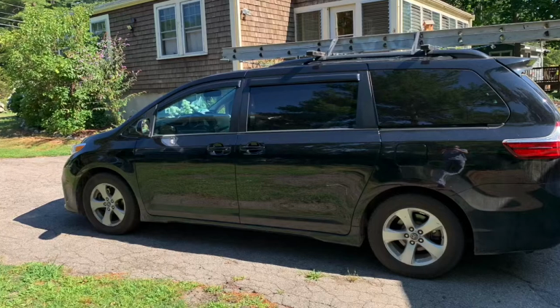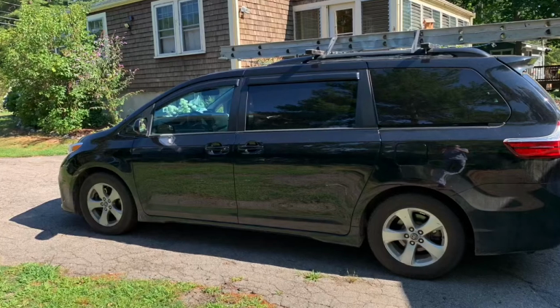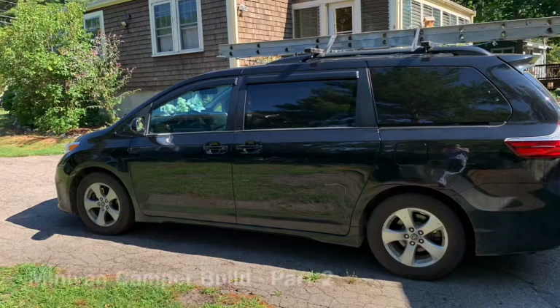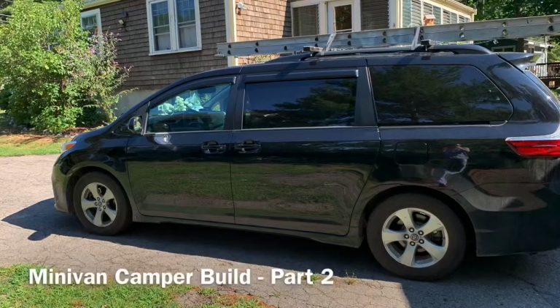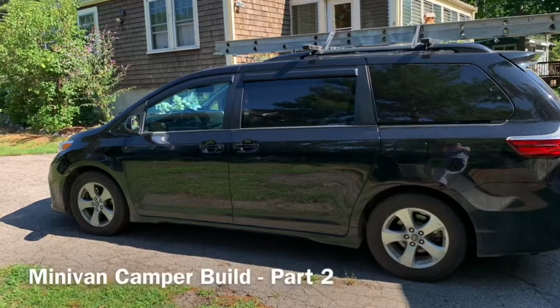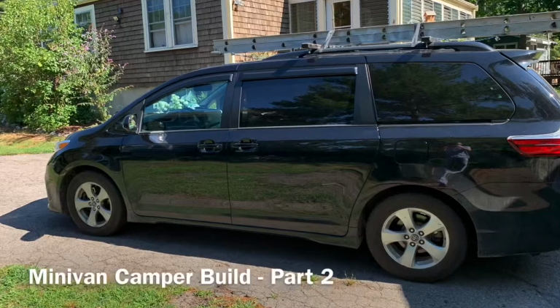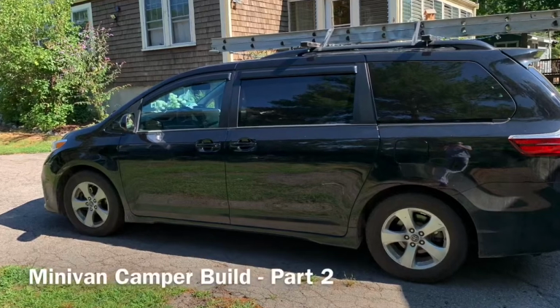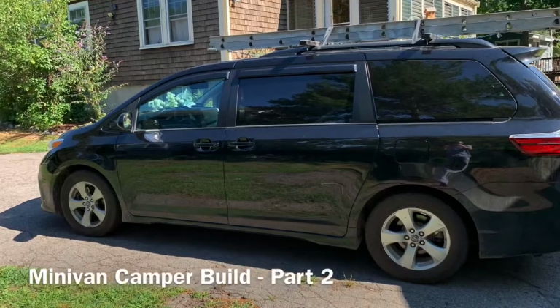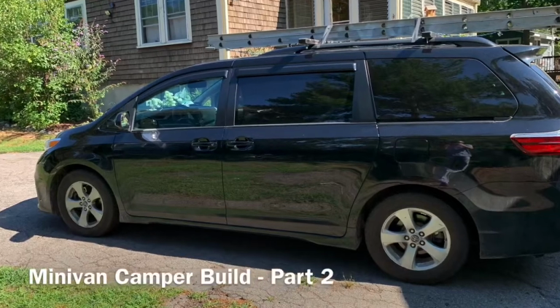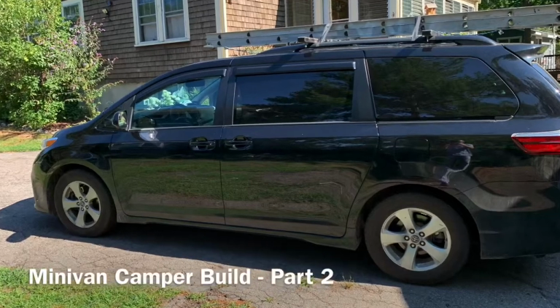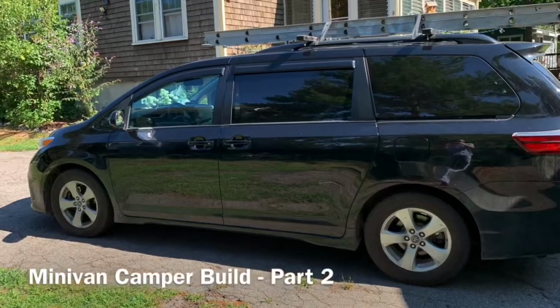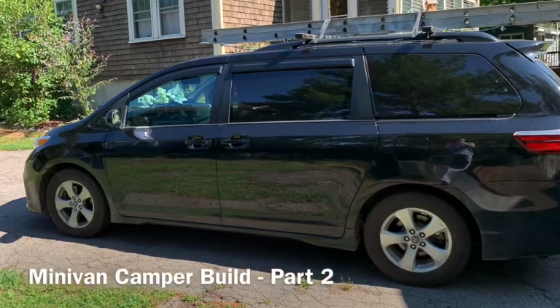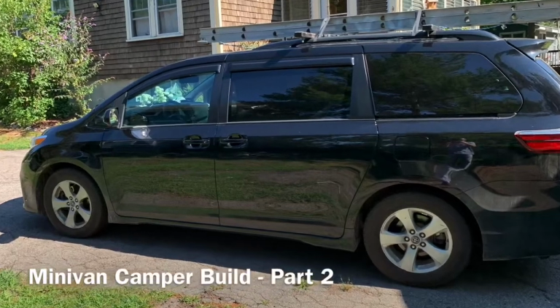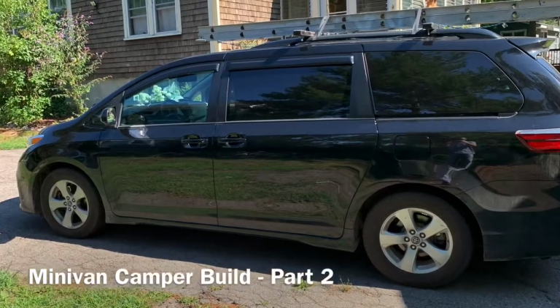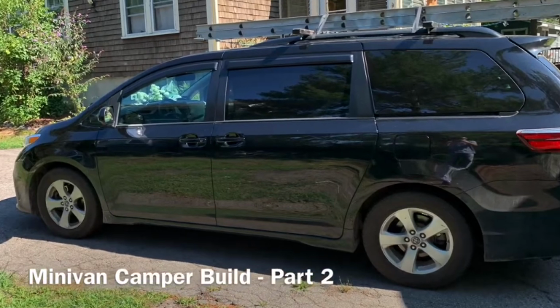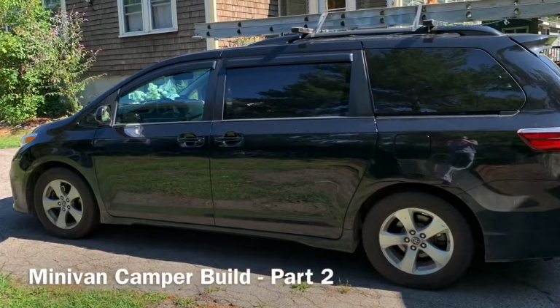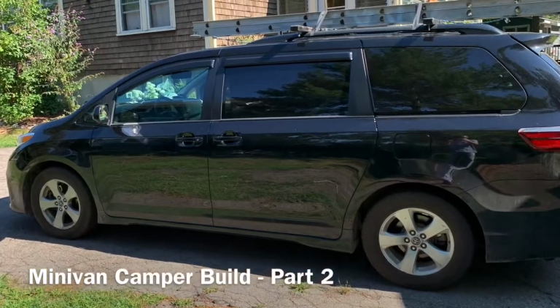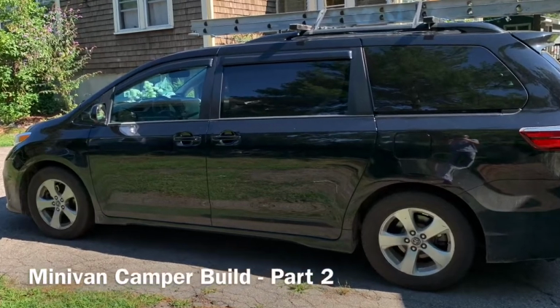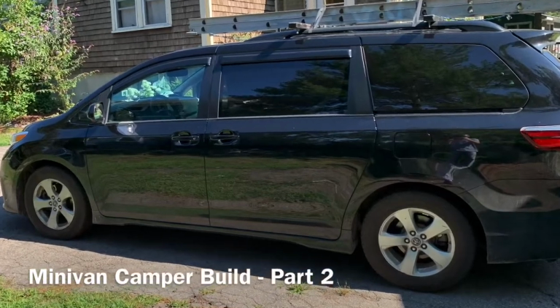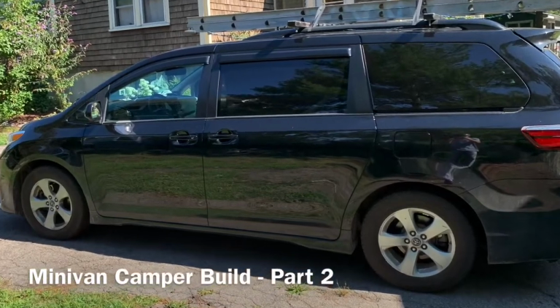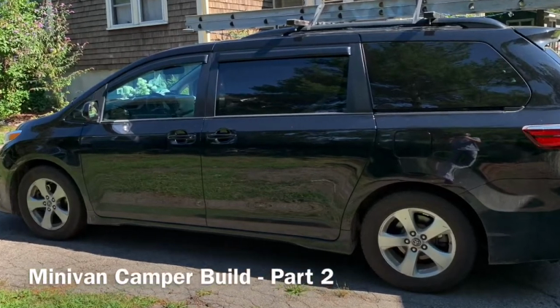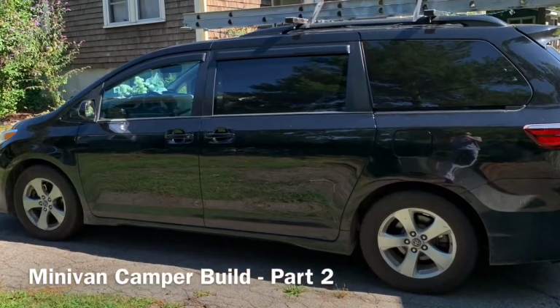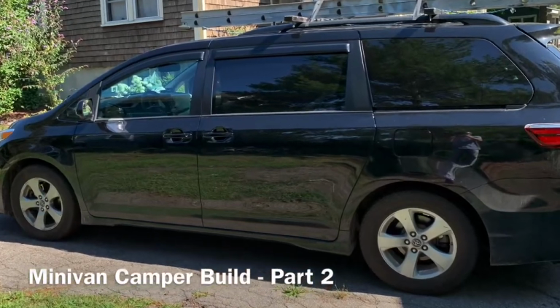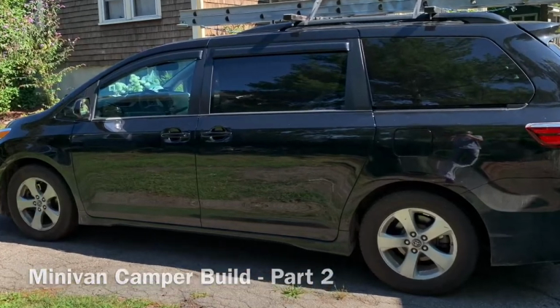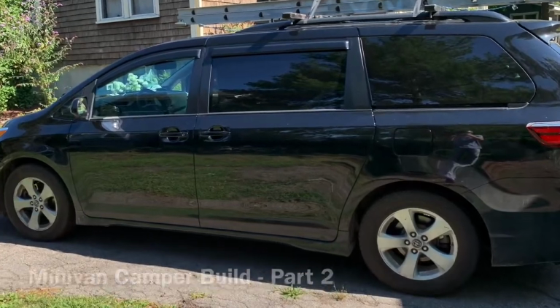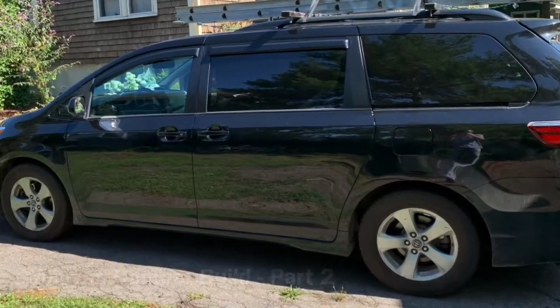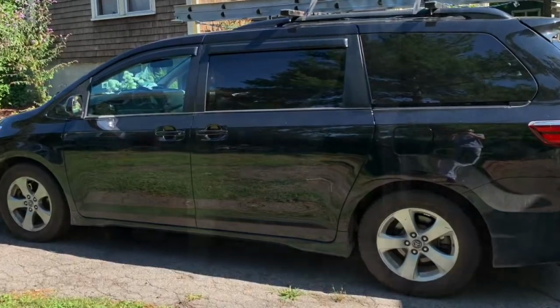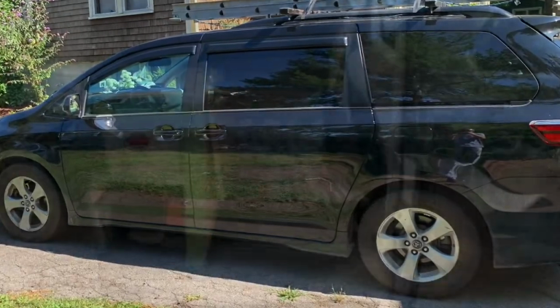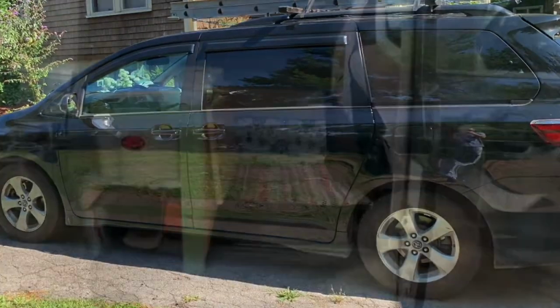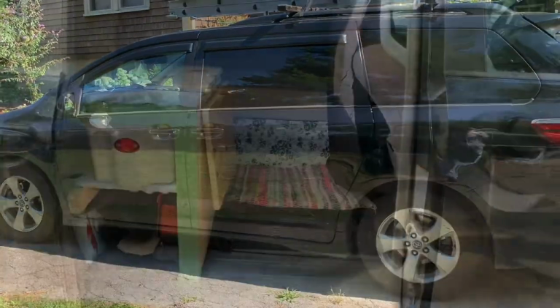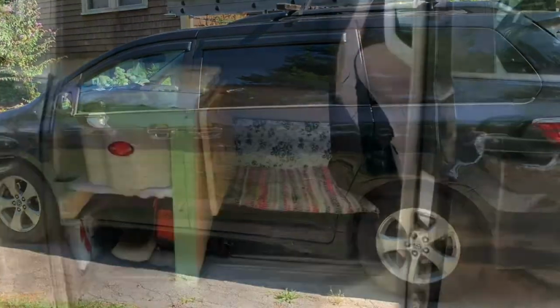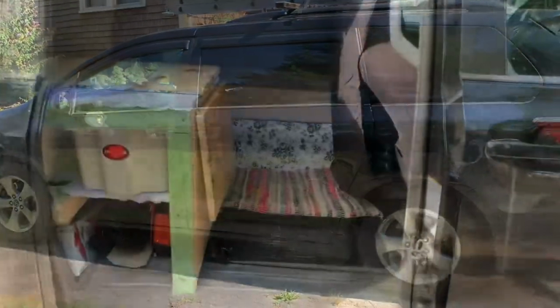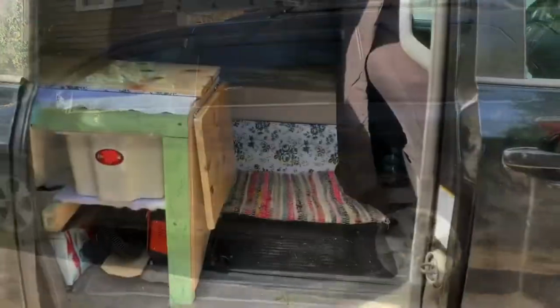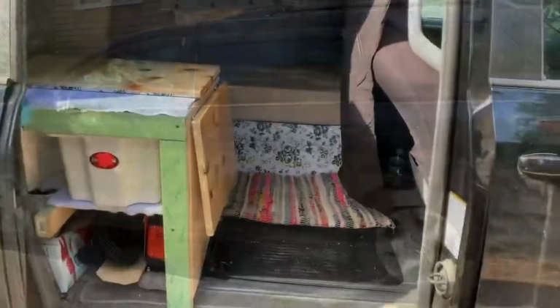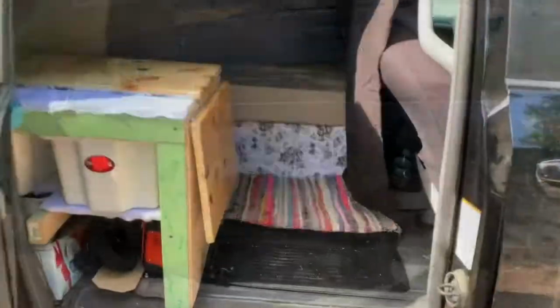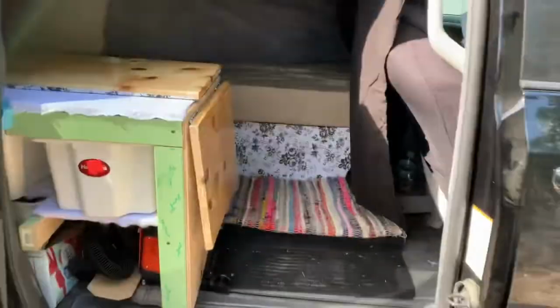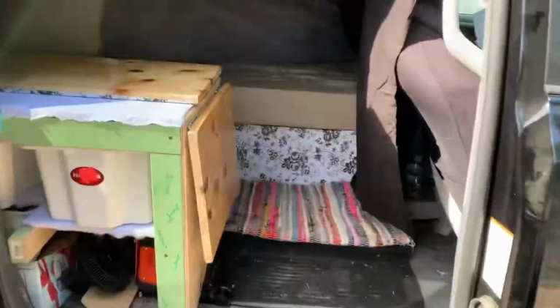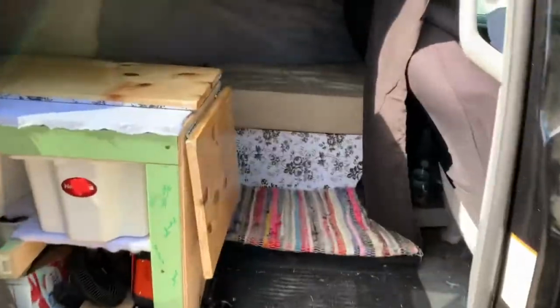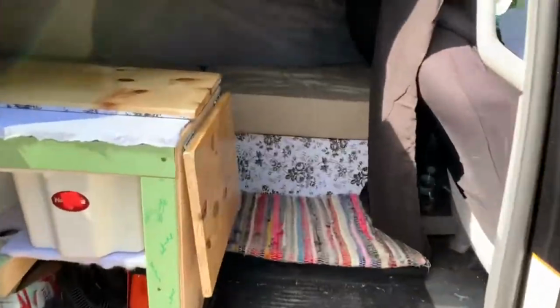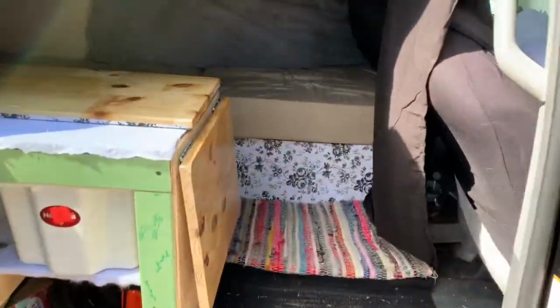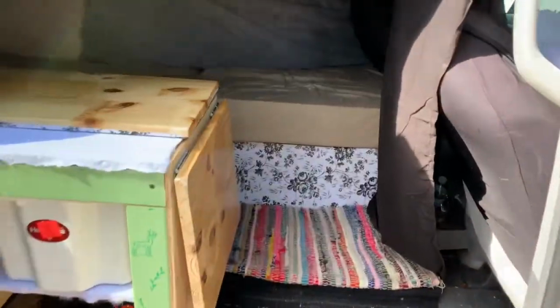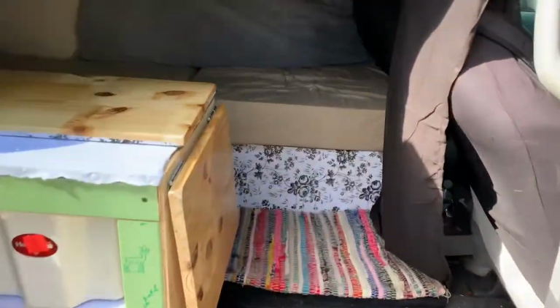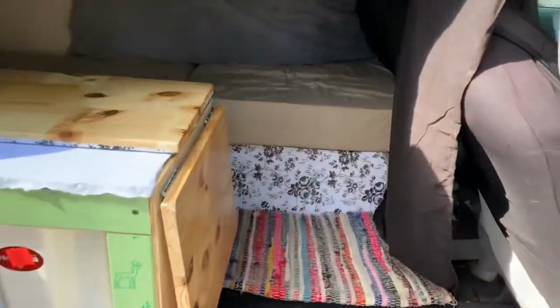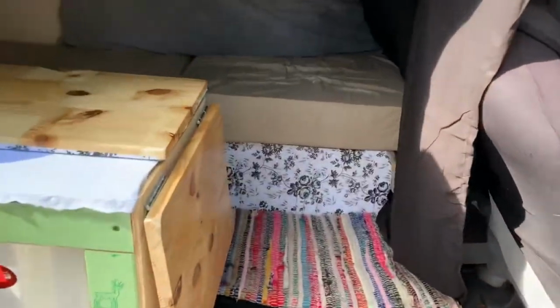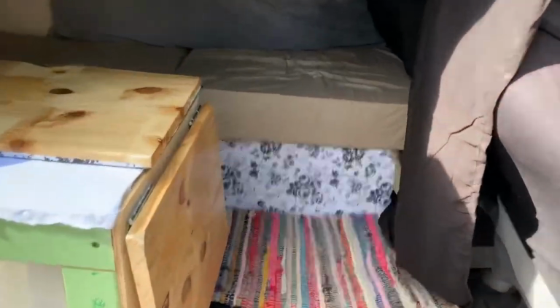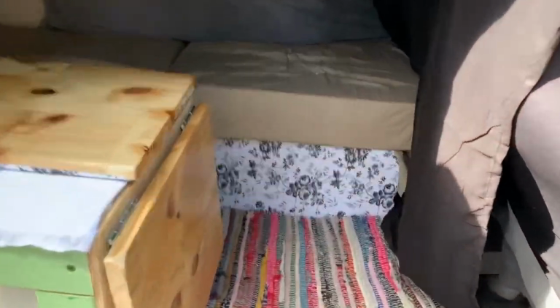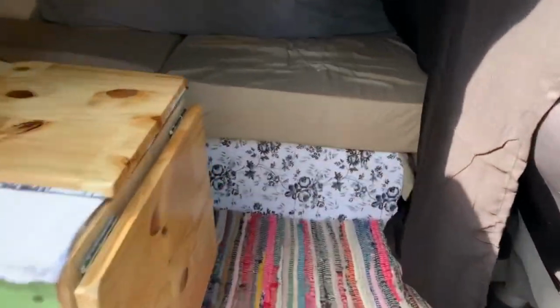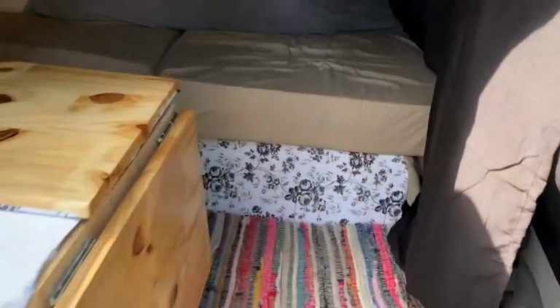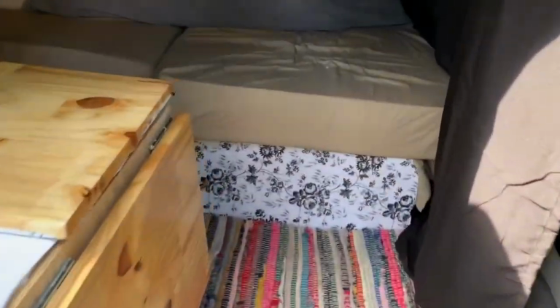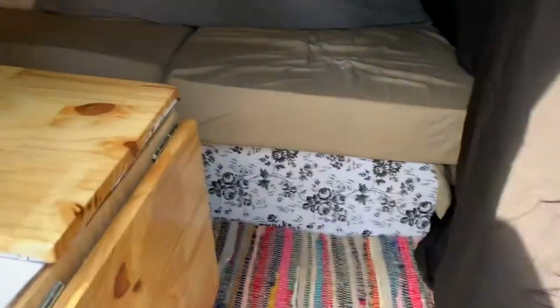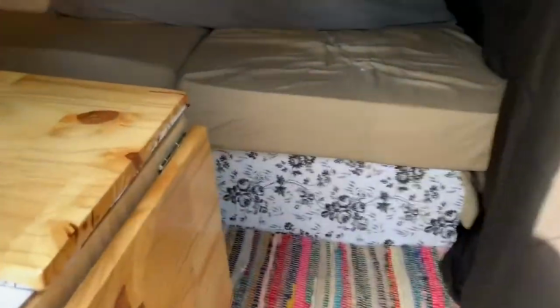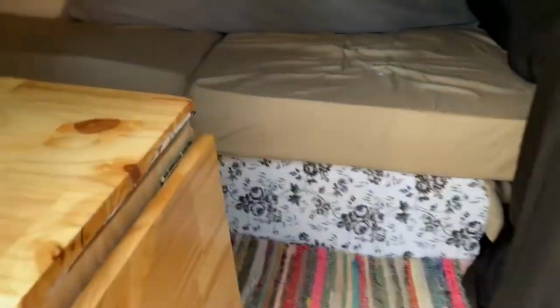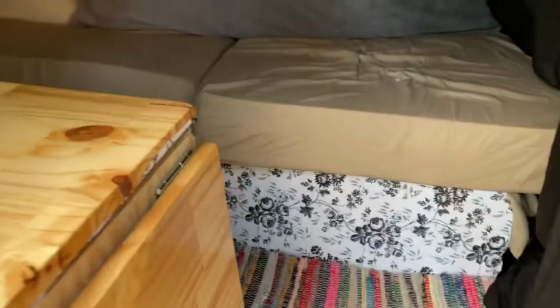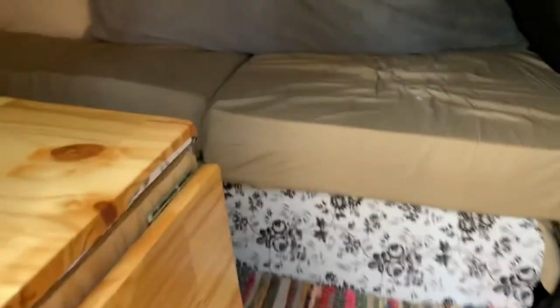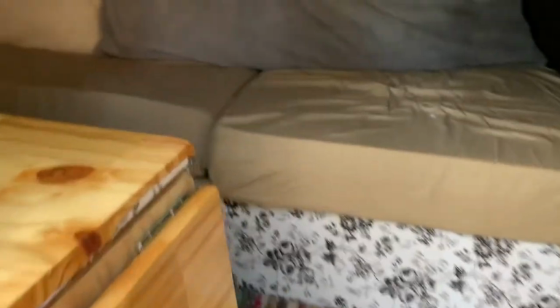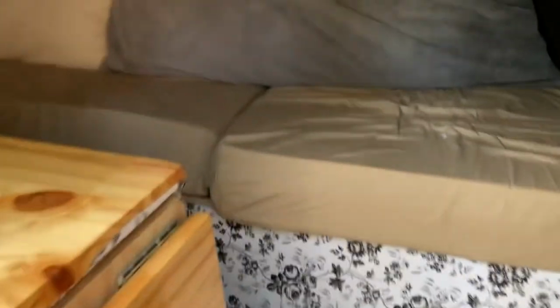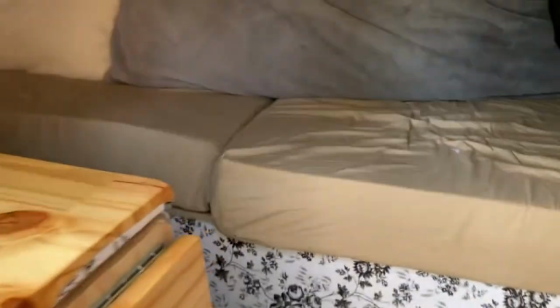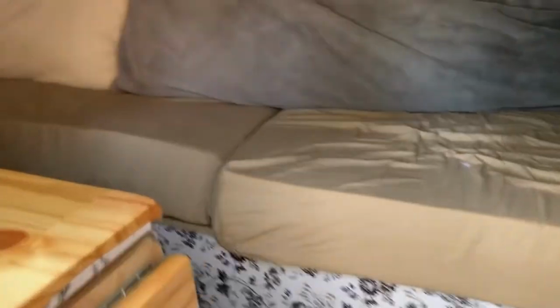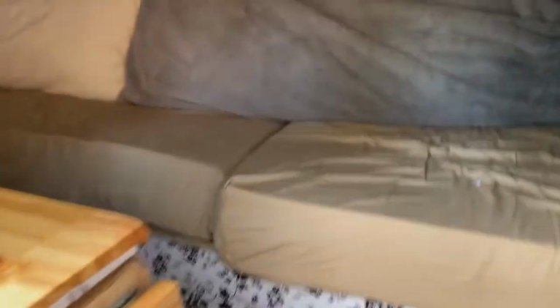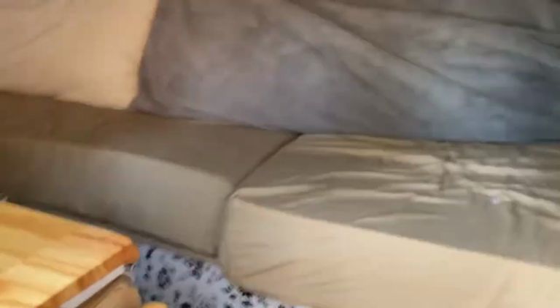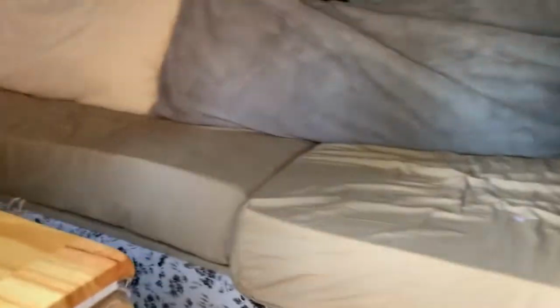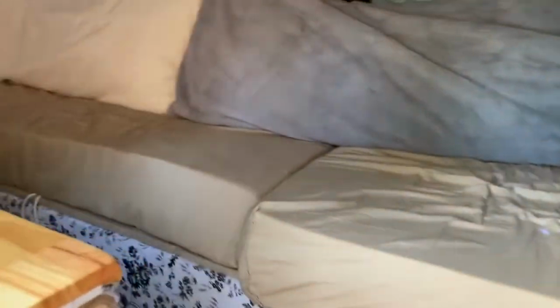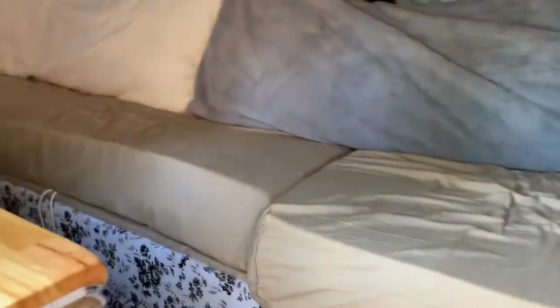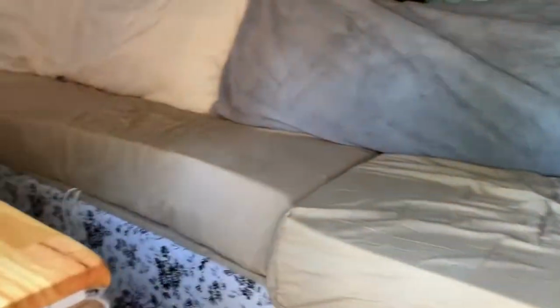What's up YouTube? This is part two of our minivan camper build series. We'll take a look inside here and show you guys what we've done.